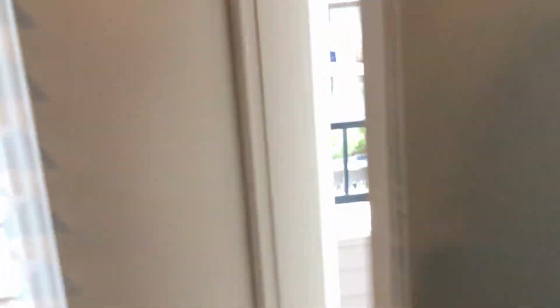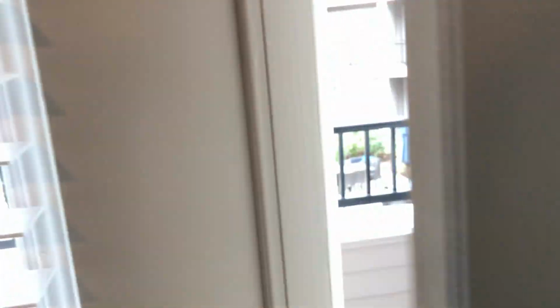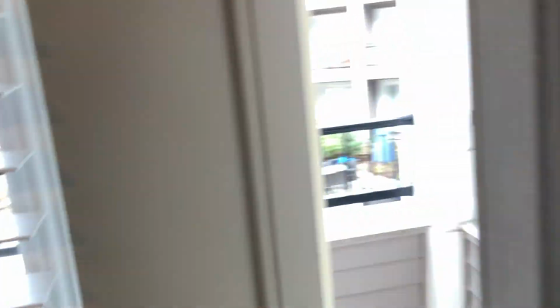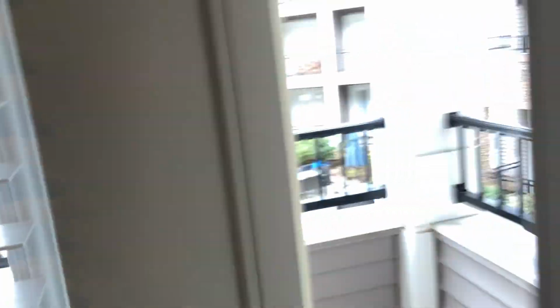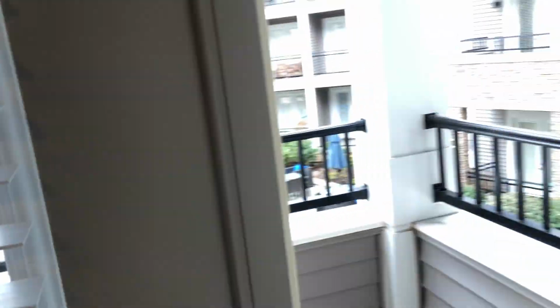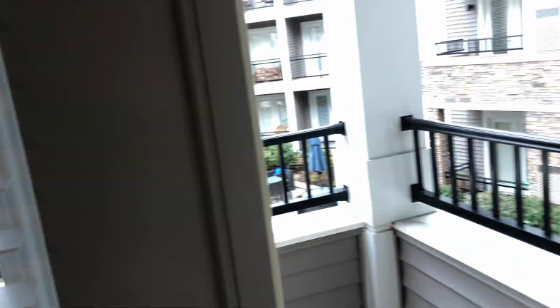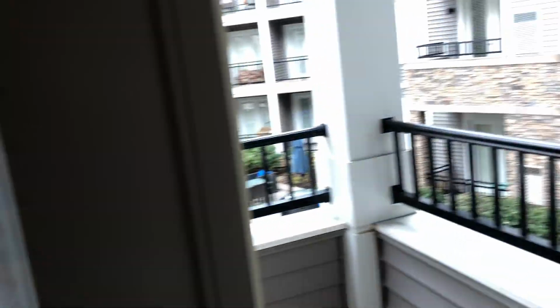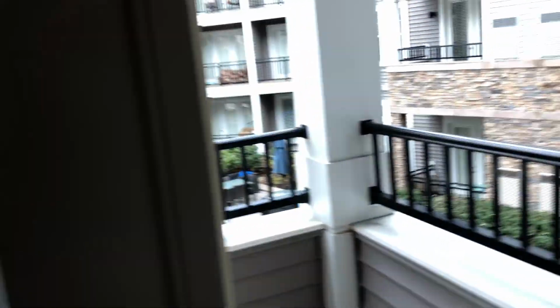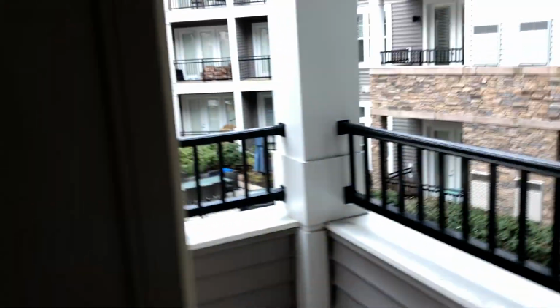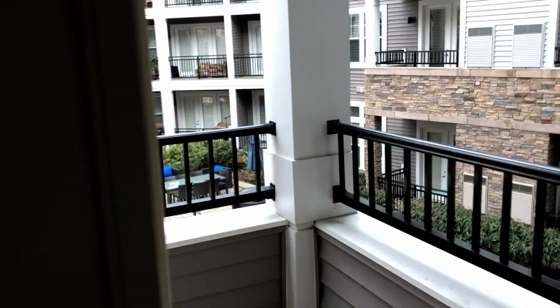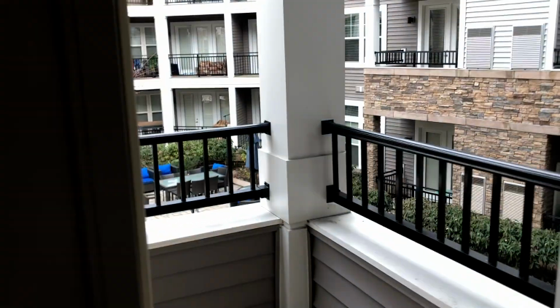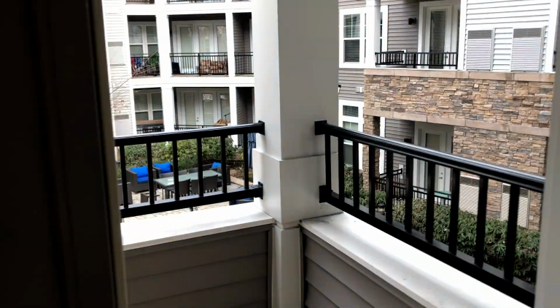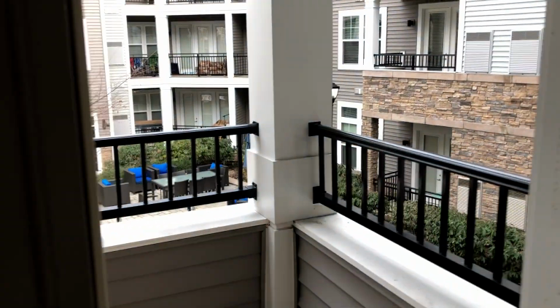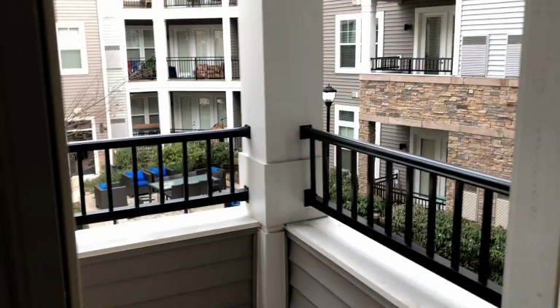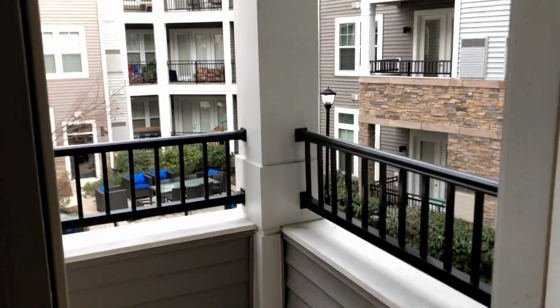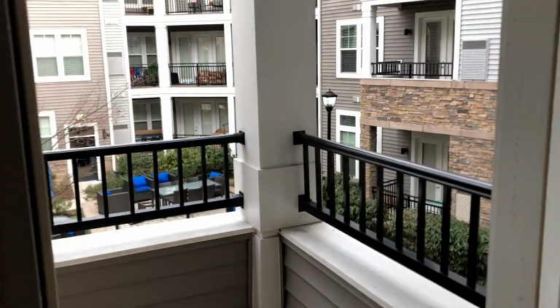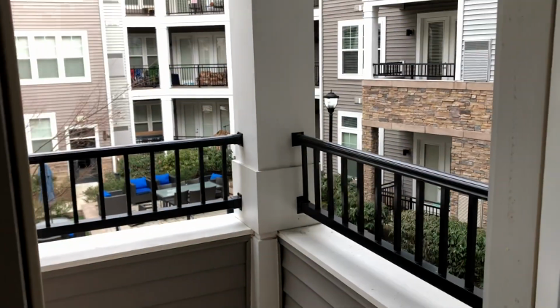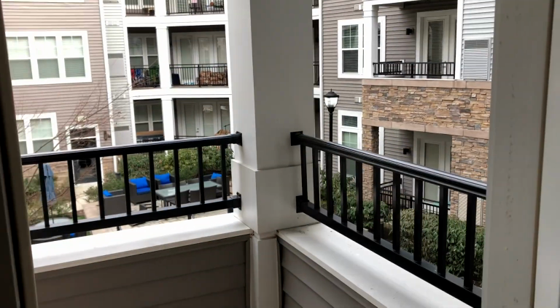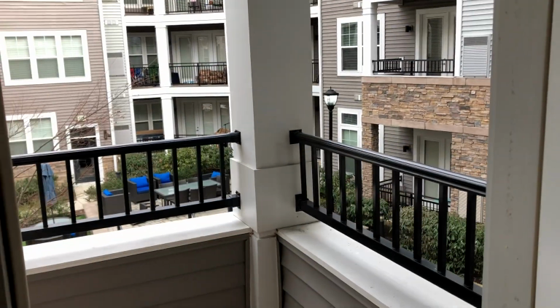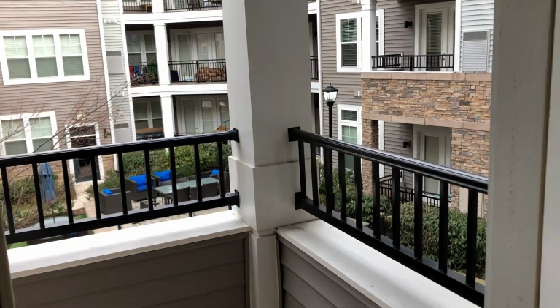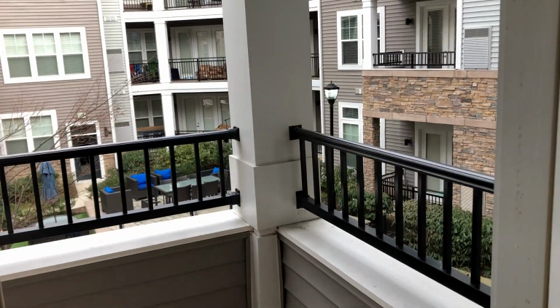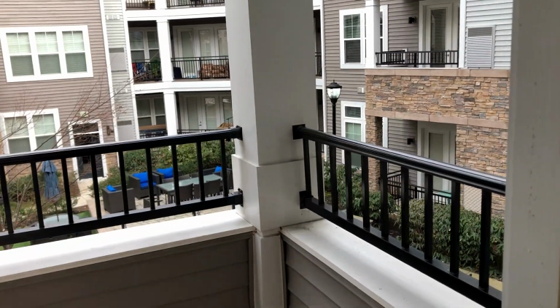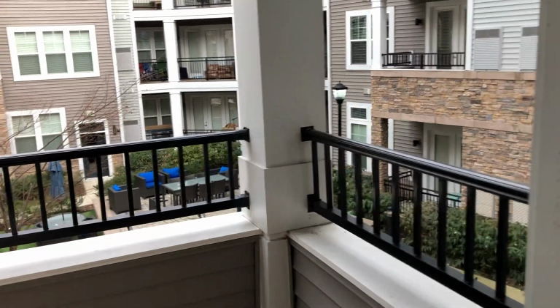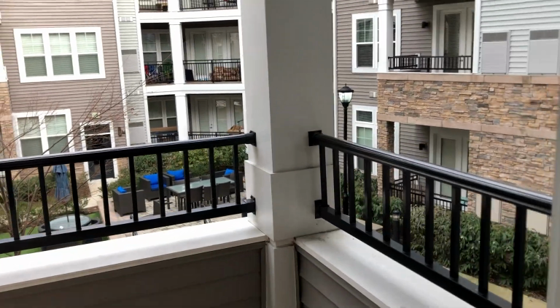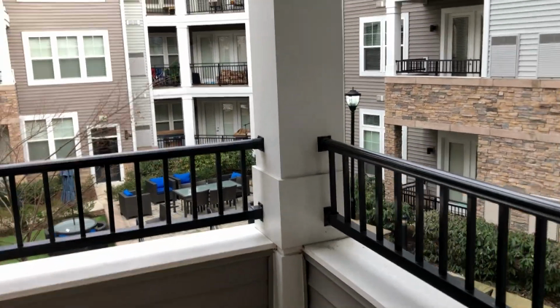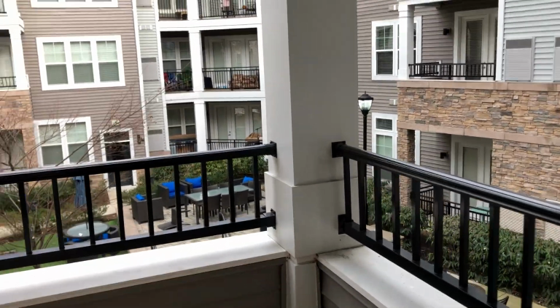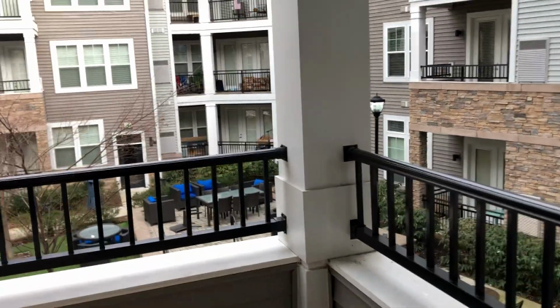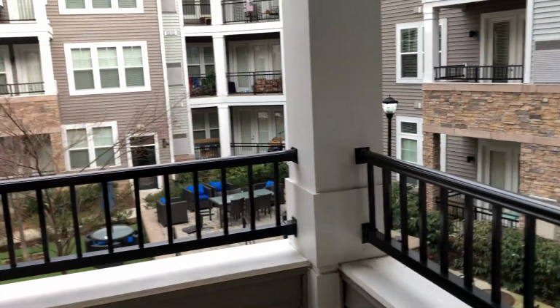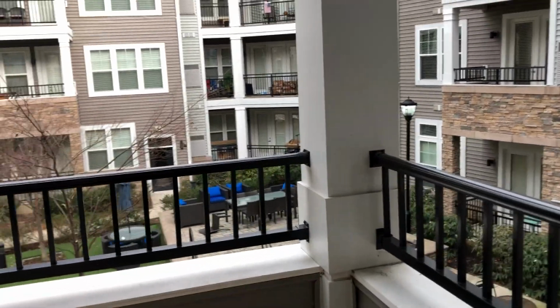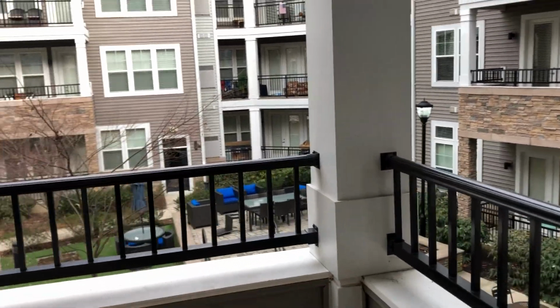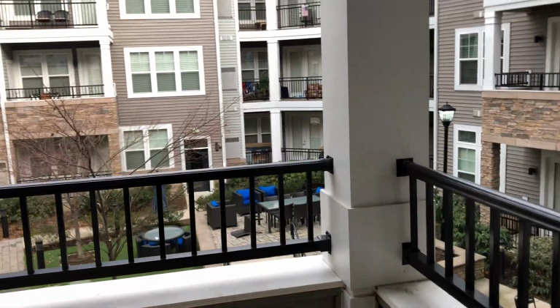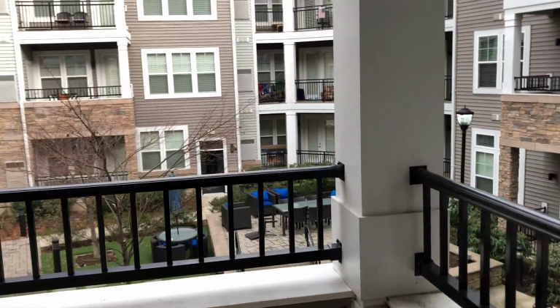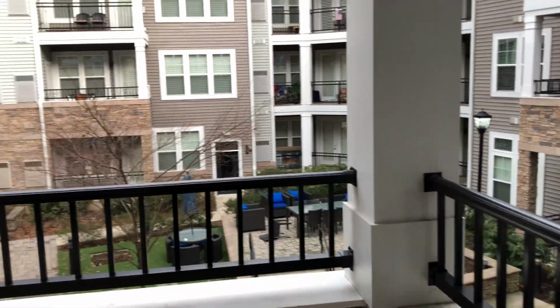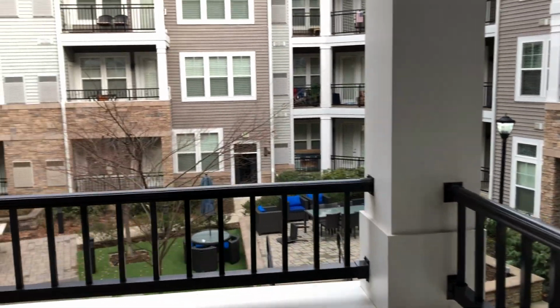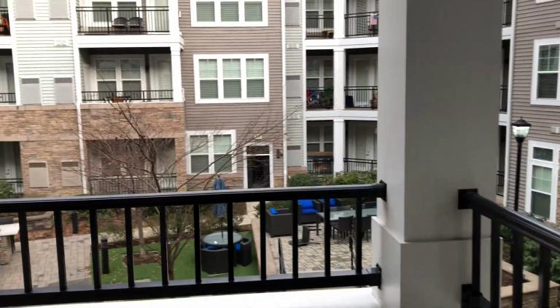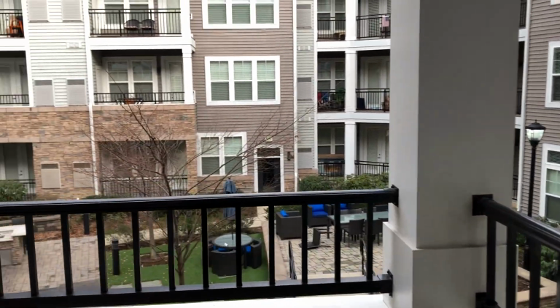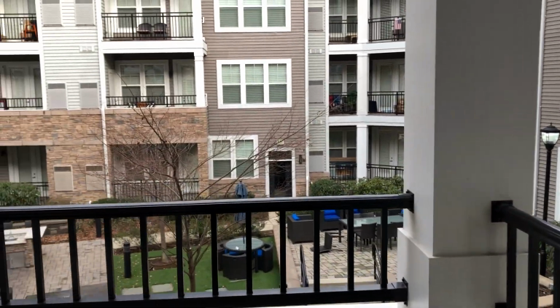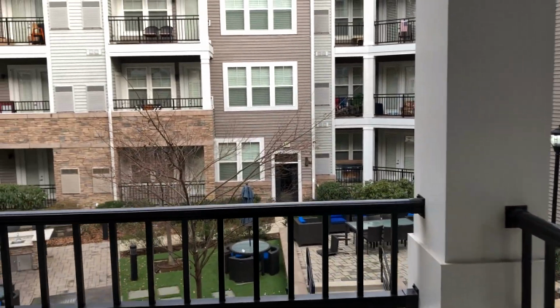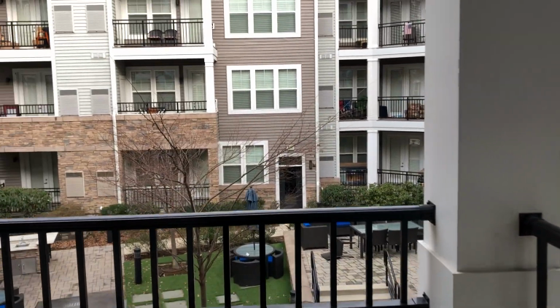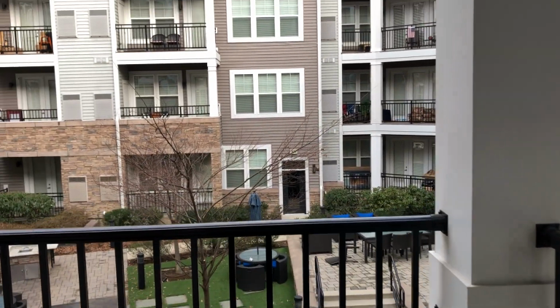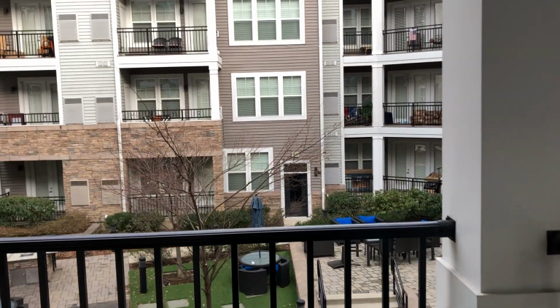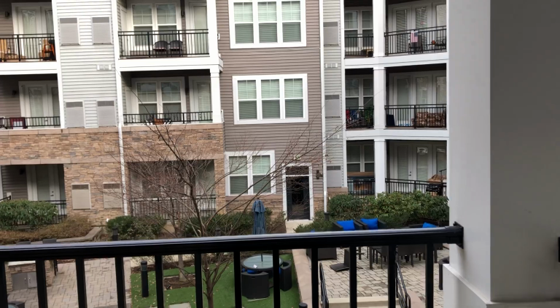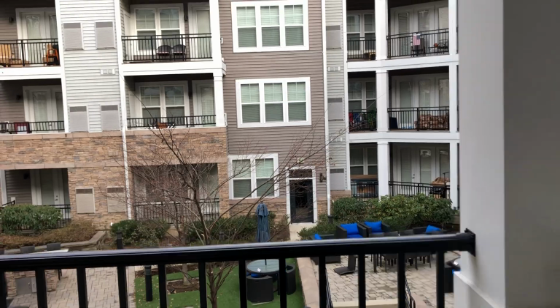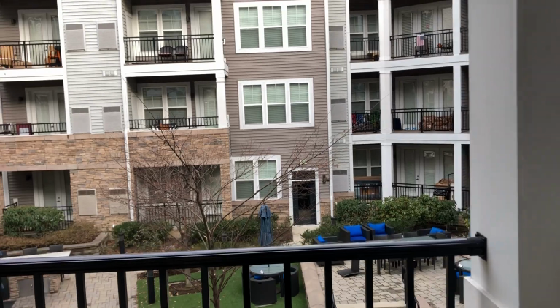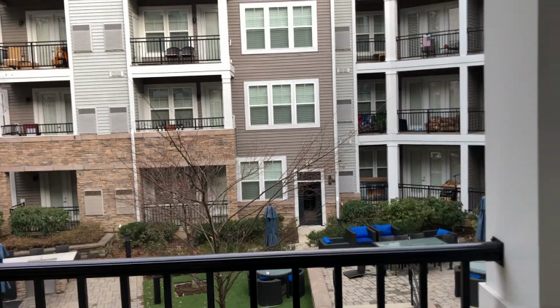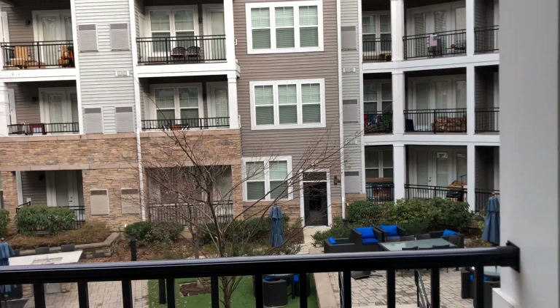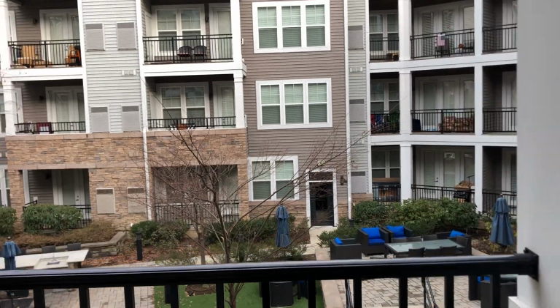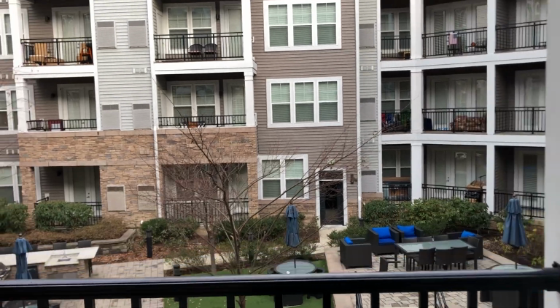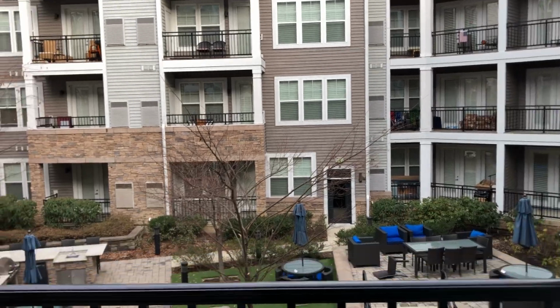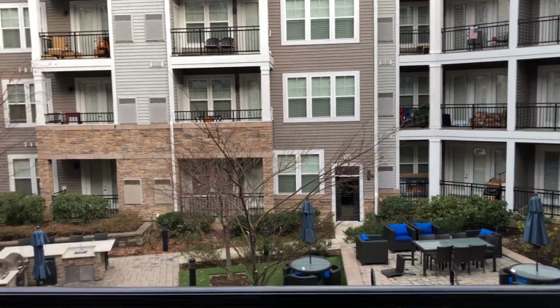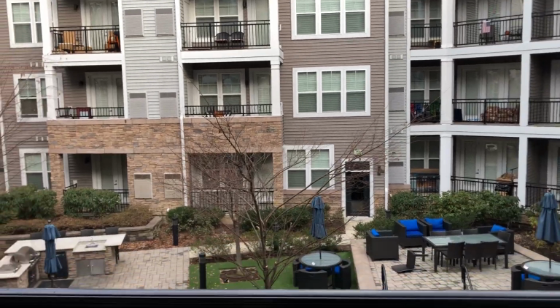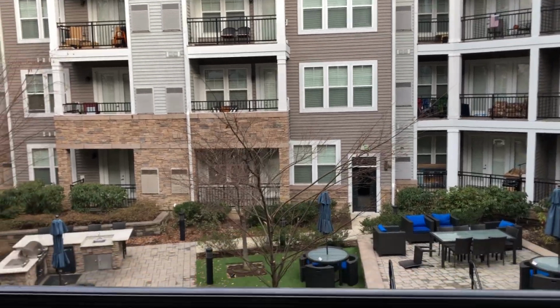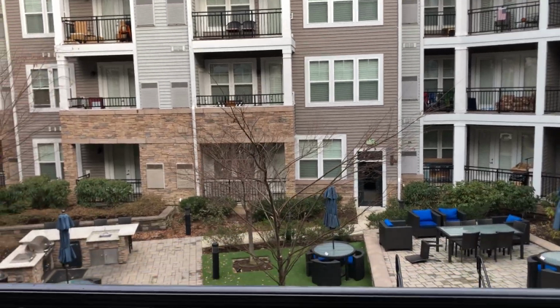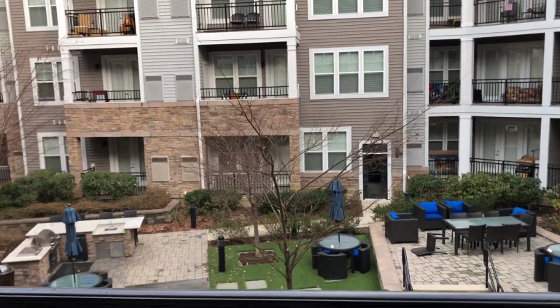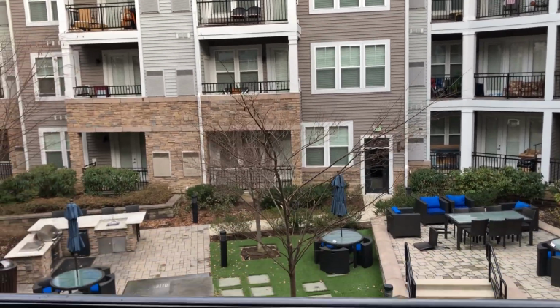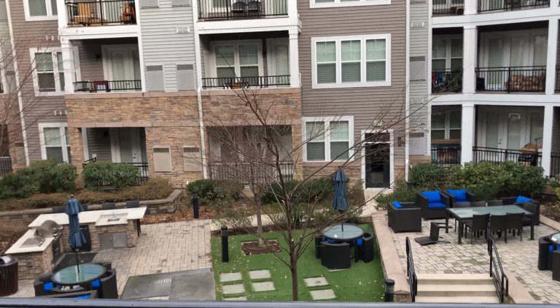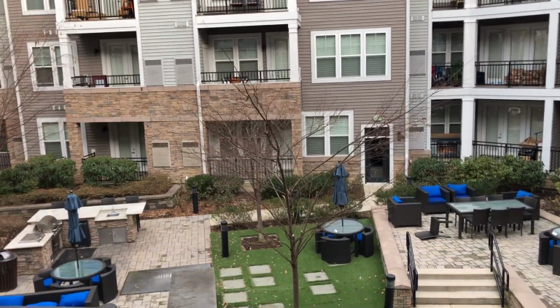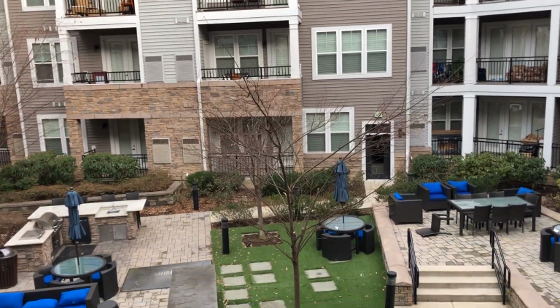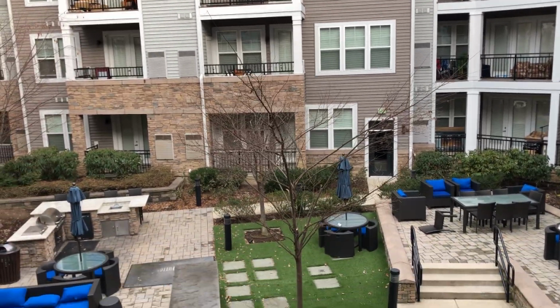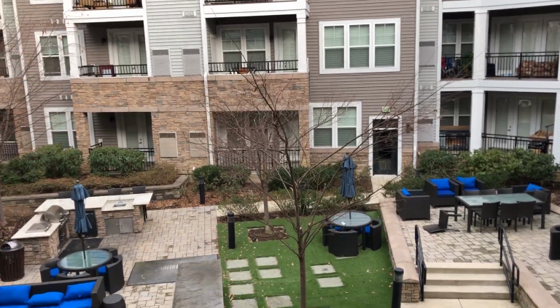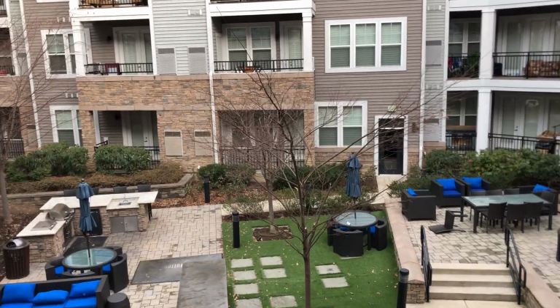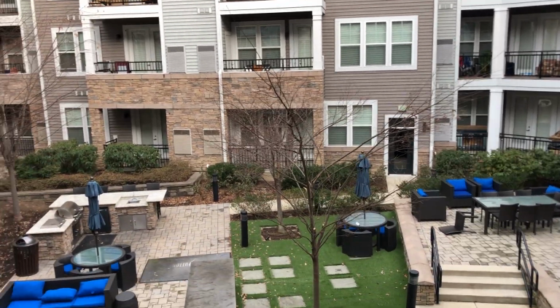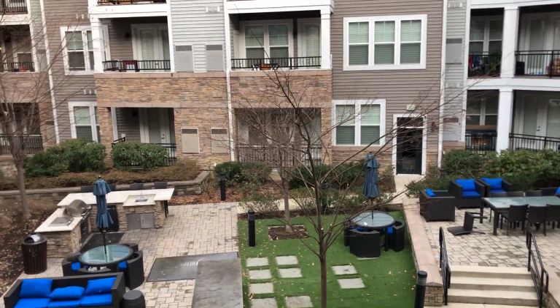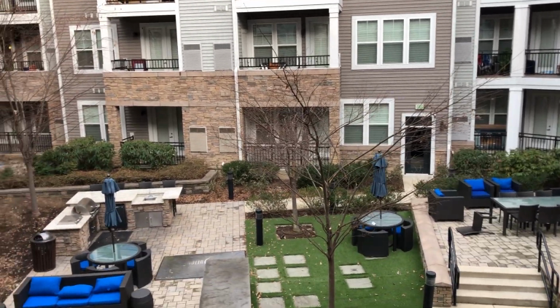Now let's take a look at the view. For this apartment, we have the courtyard.